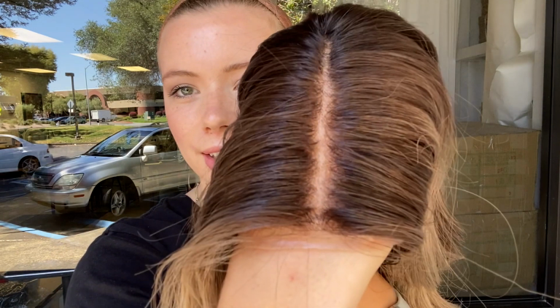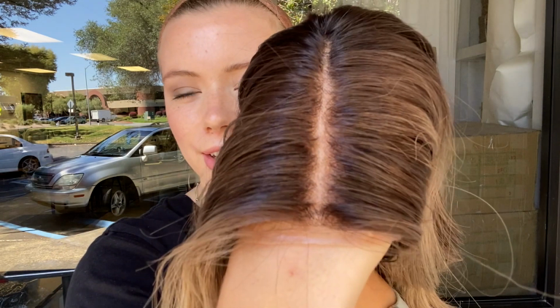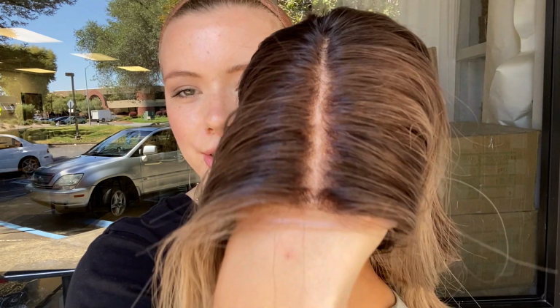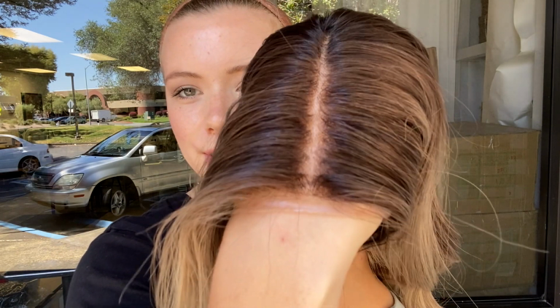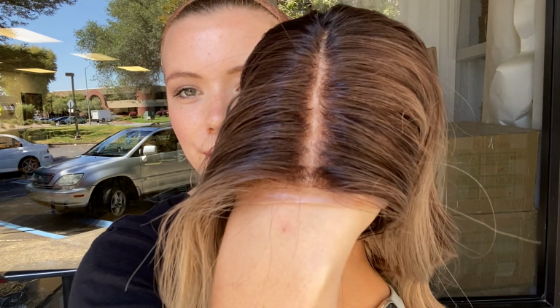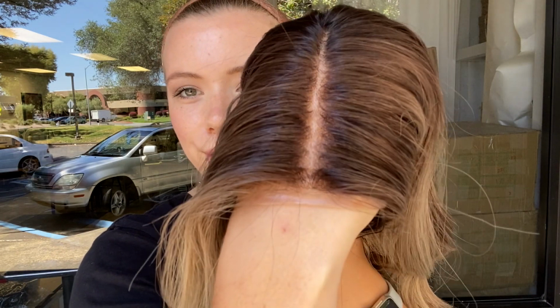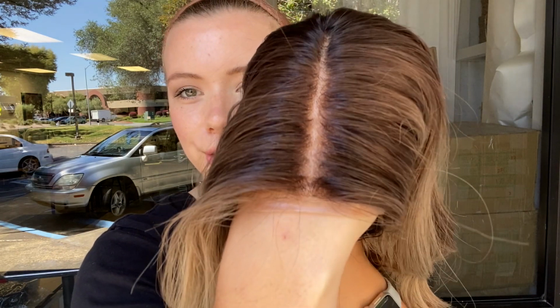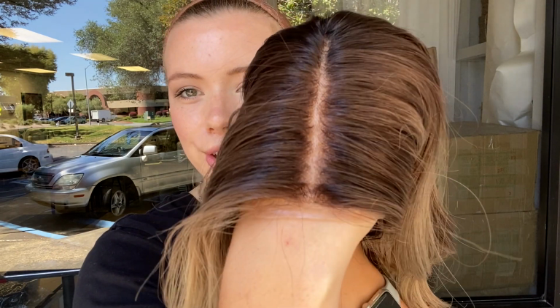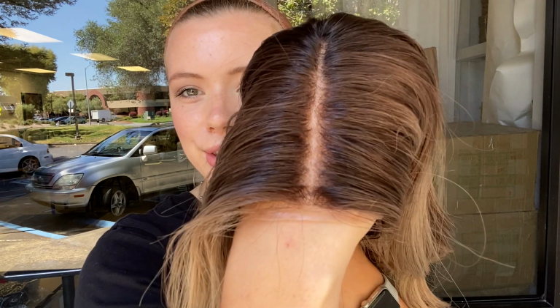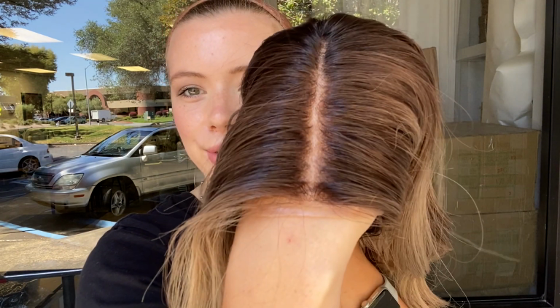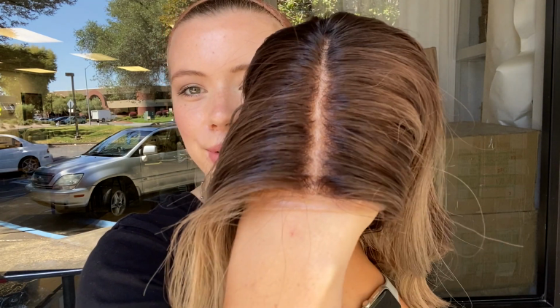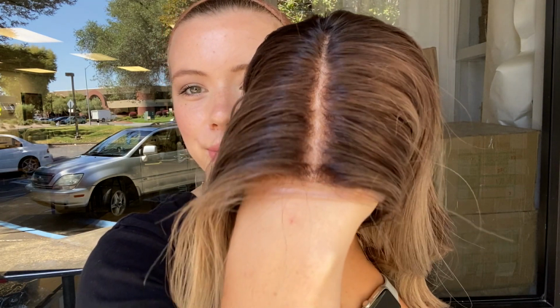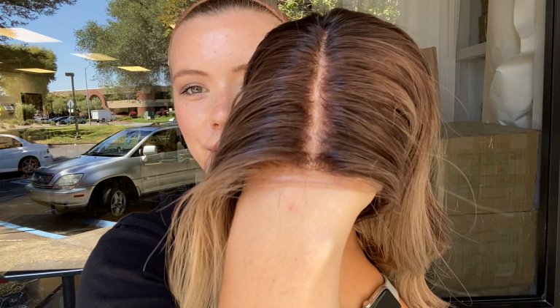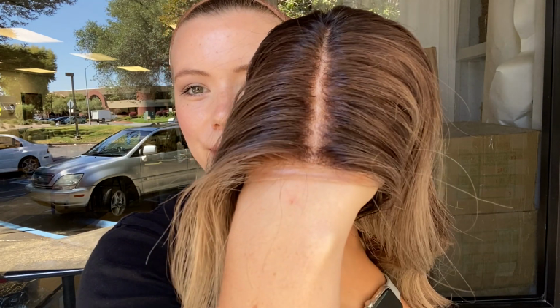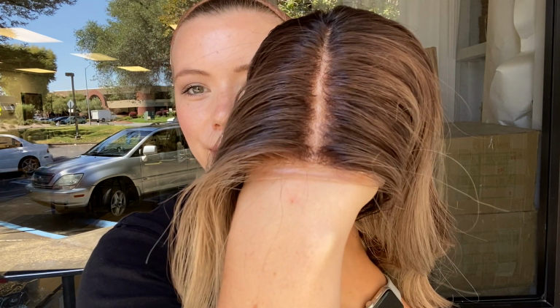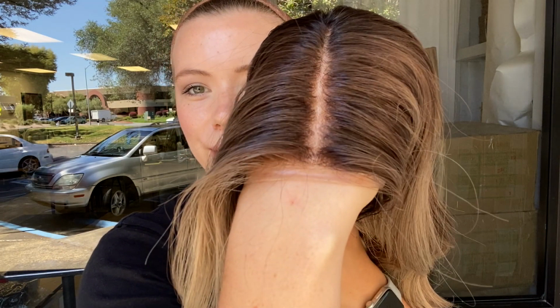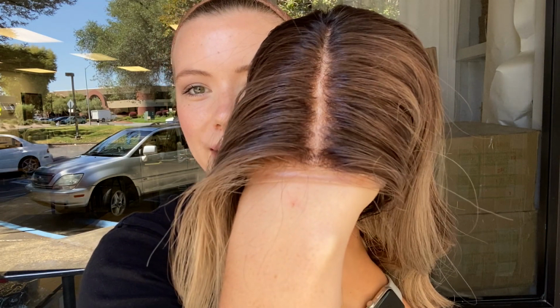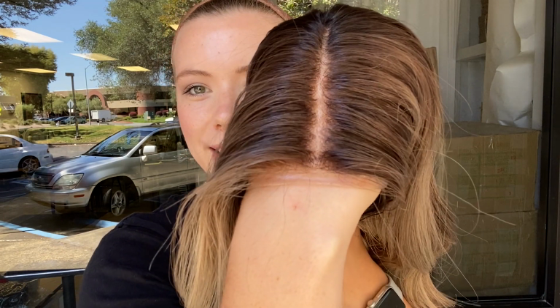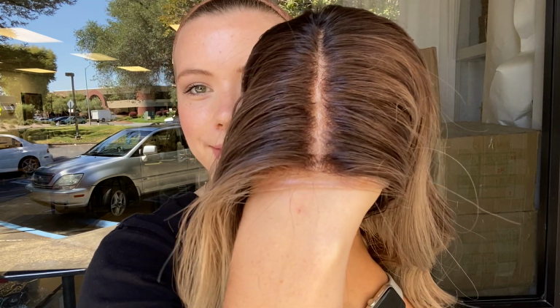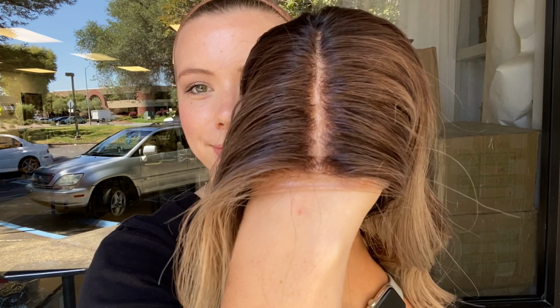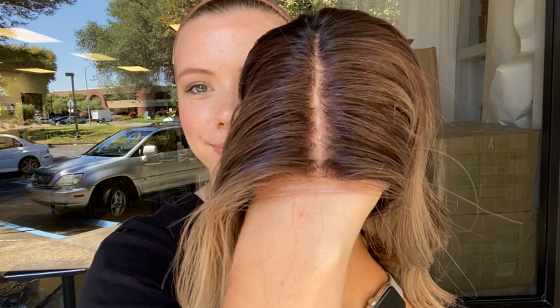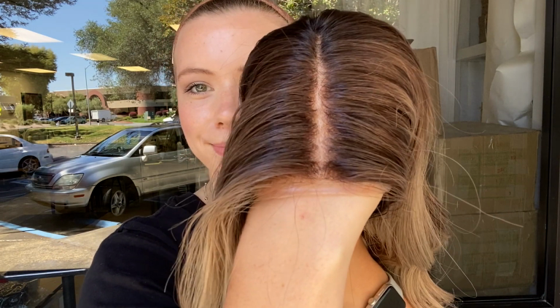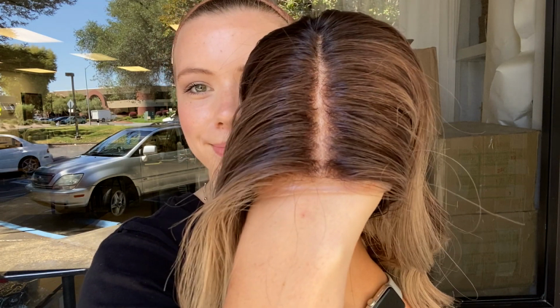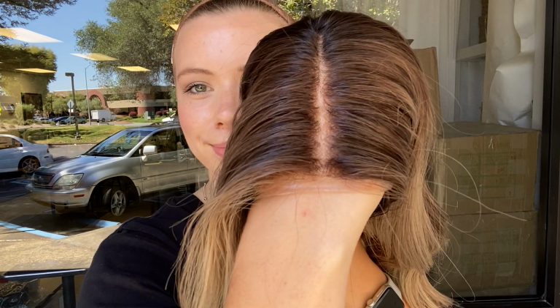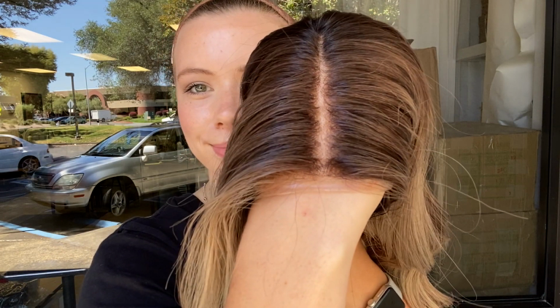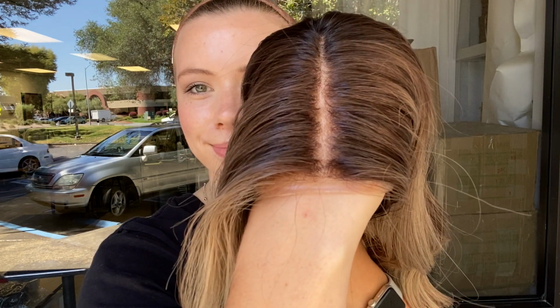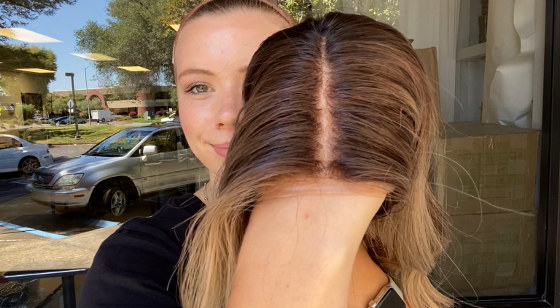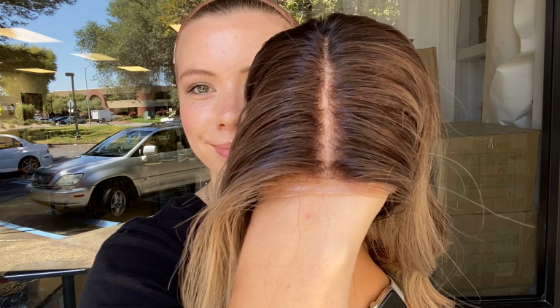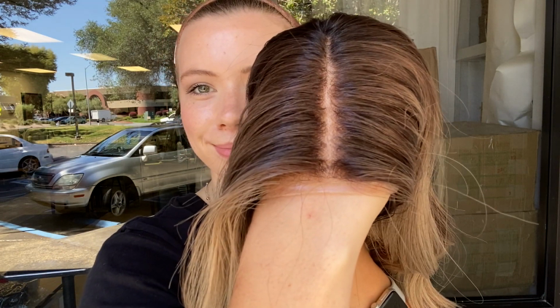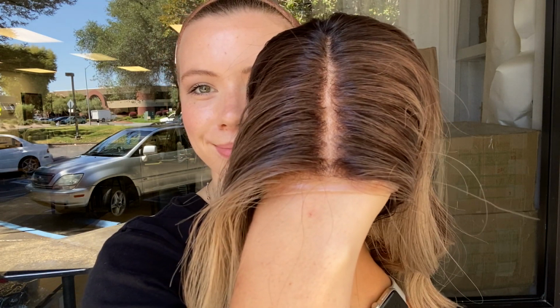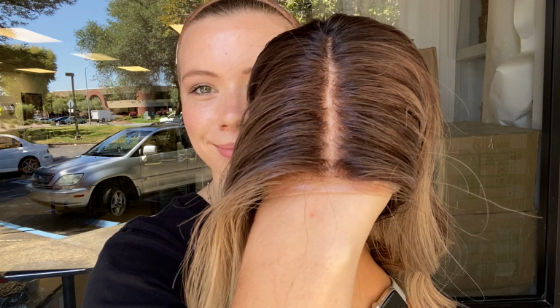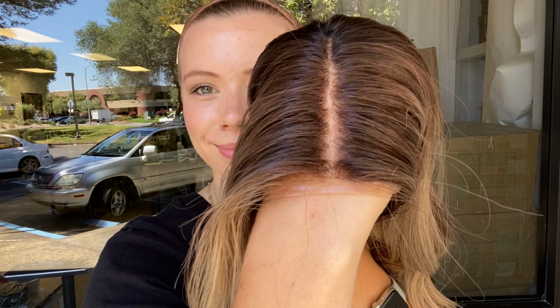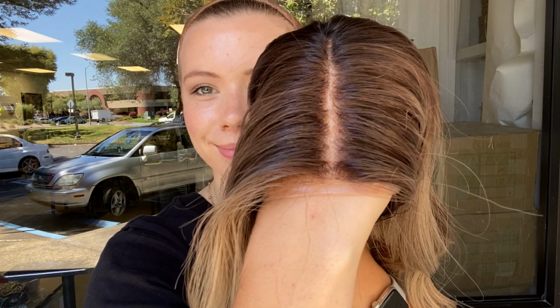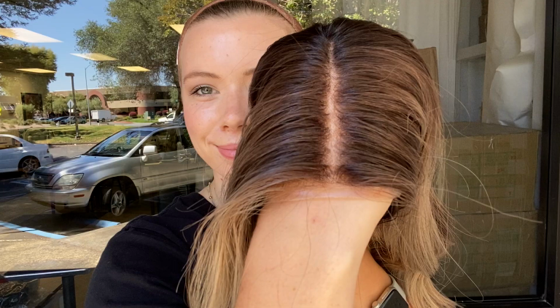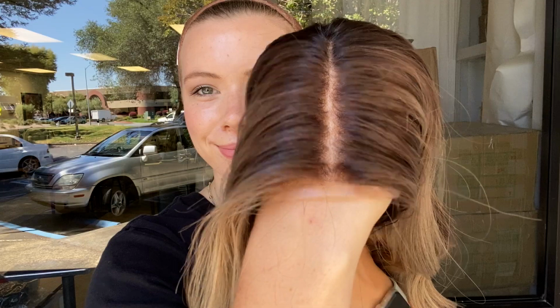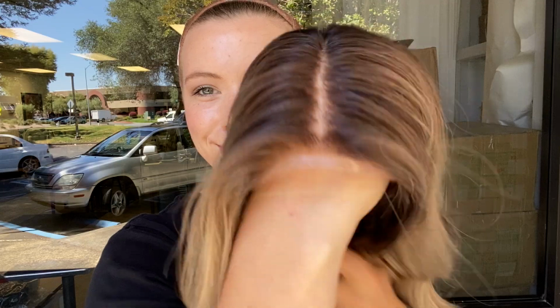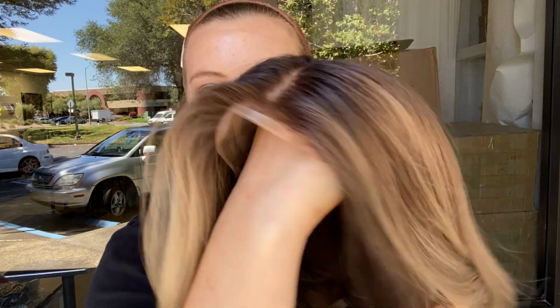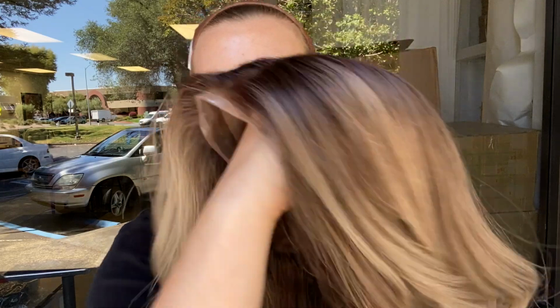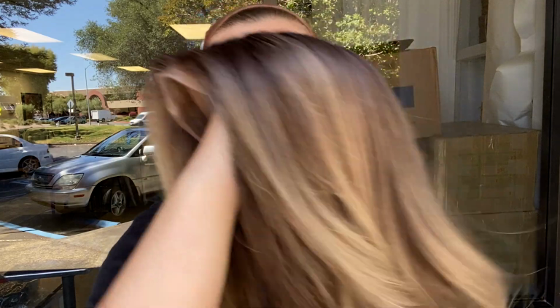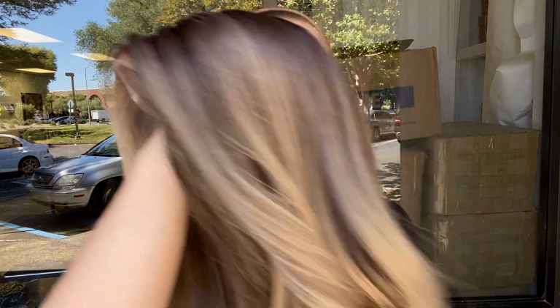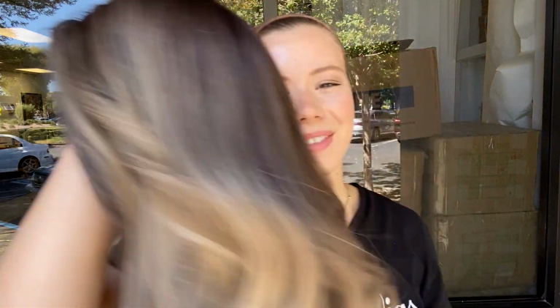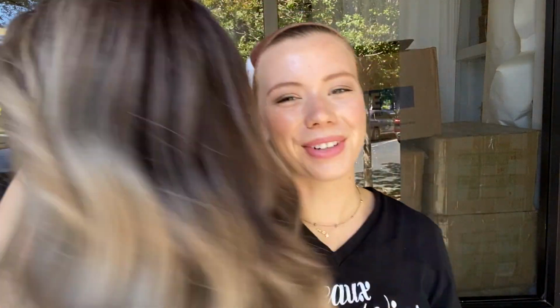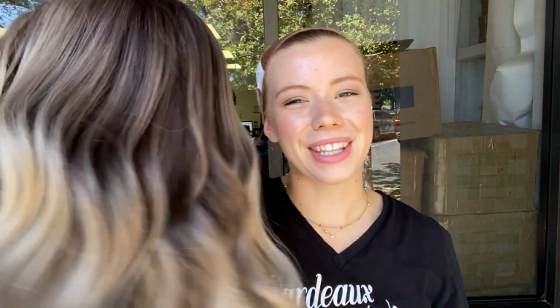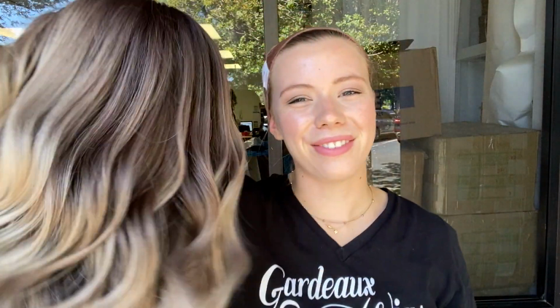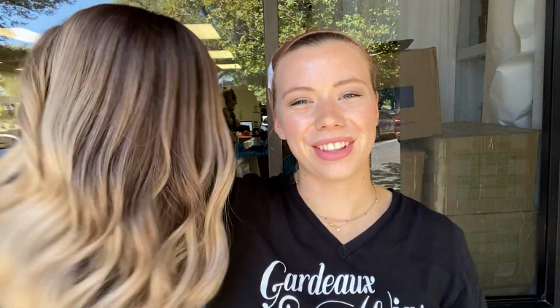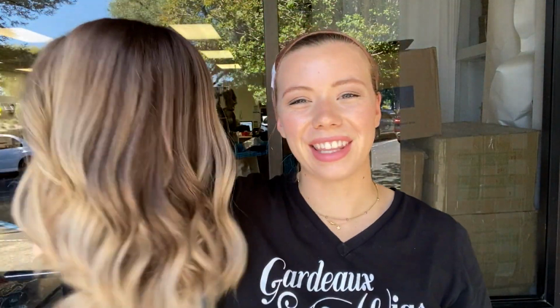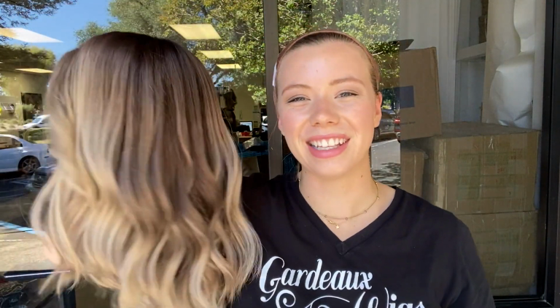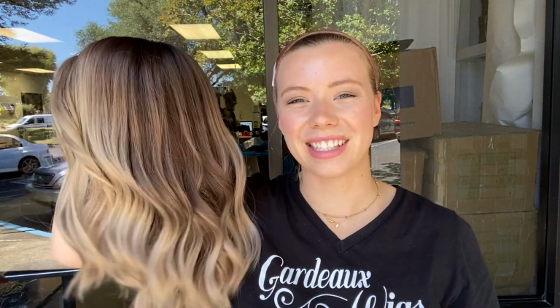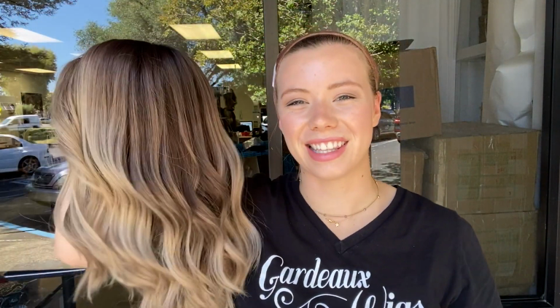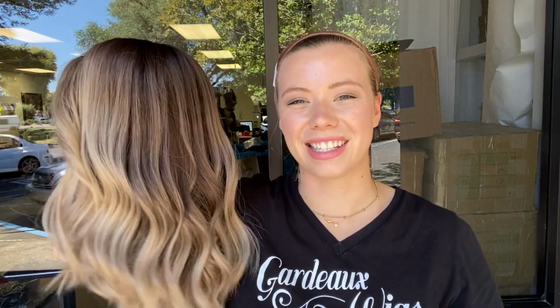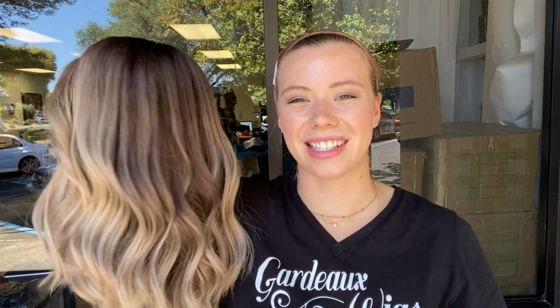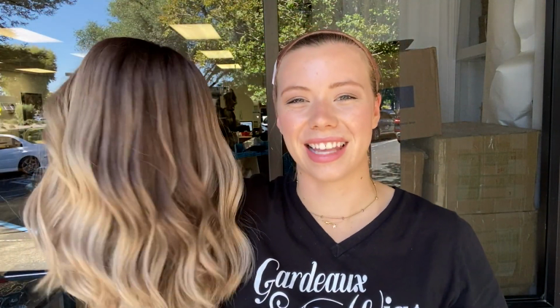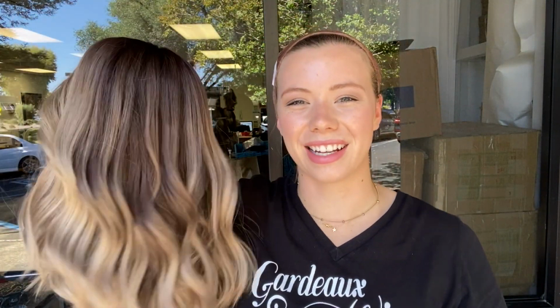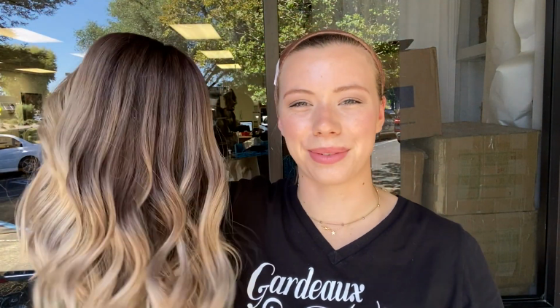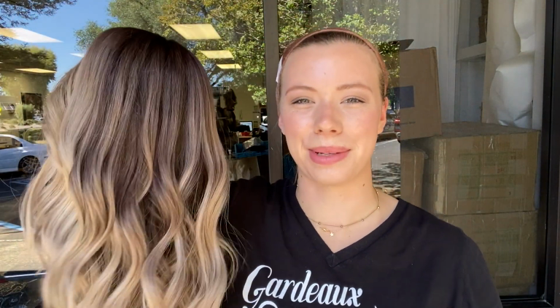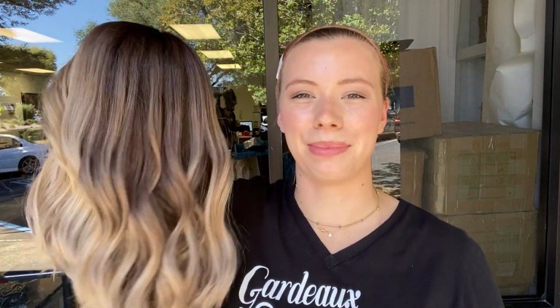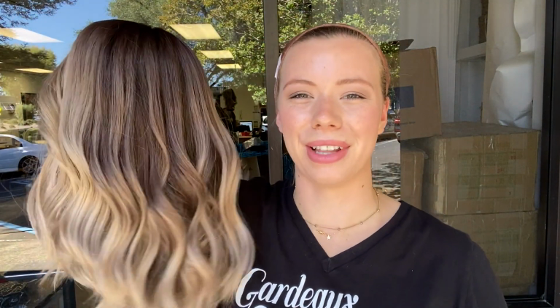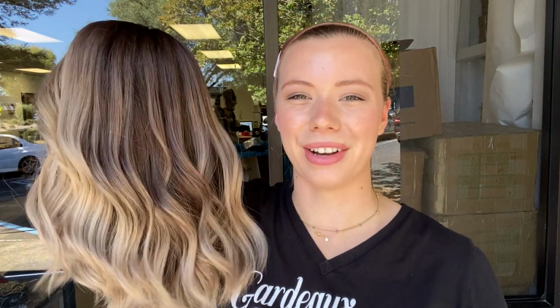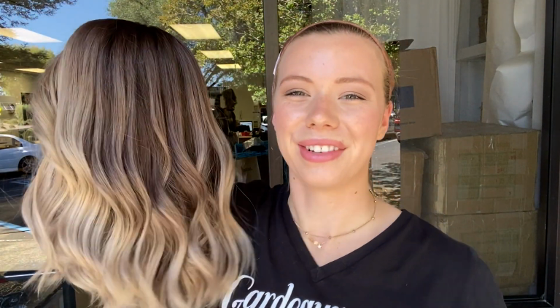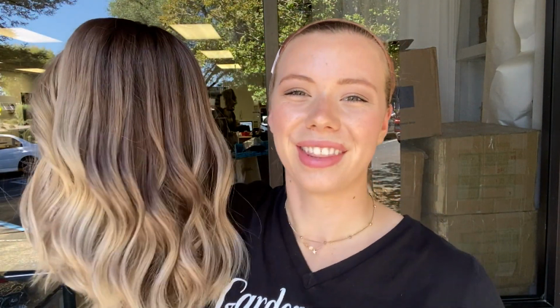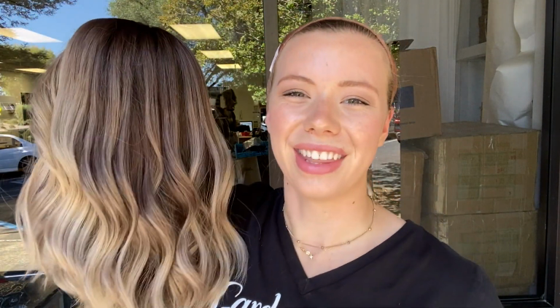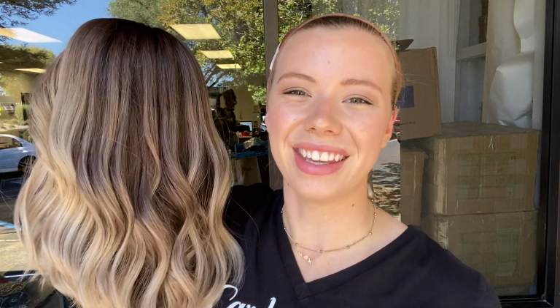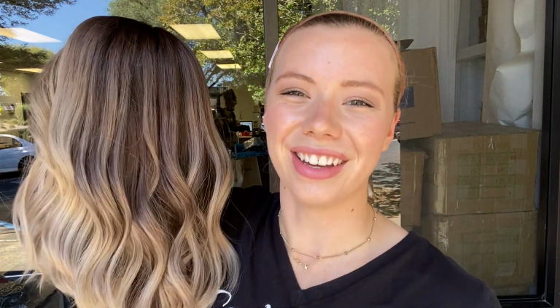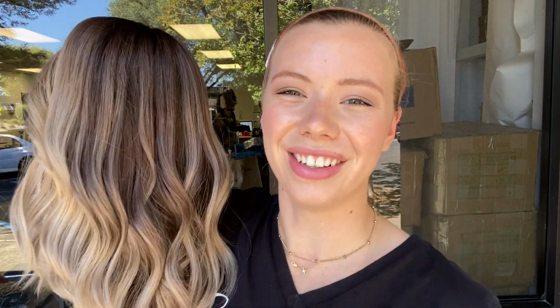Here's another close view of the hairline. We'll leave a link to this exact wig below. Thank you!